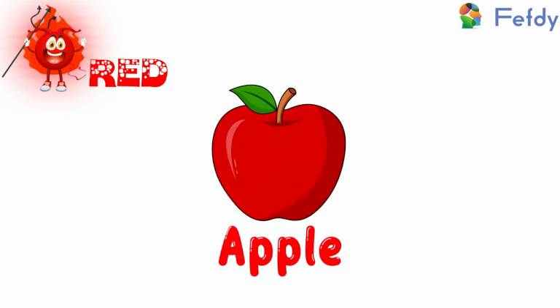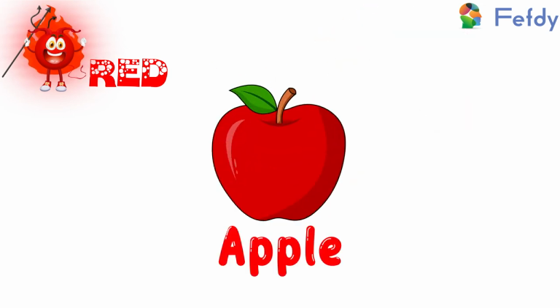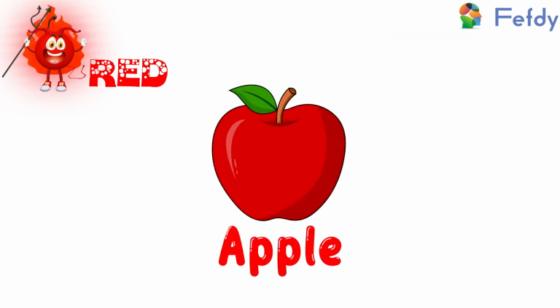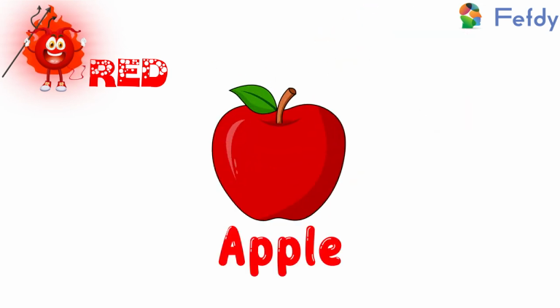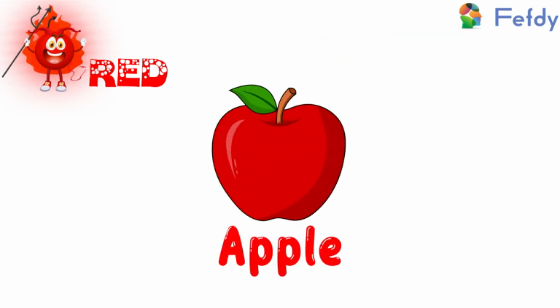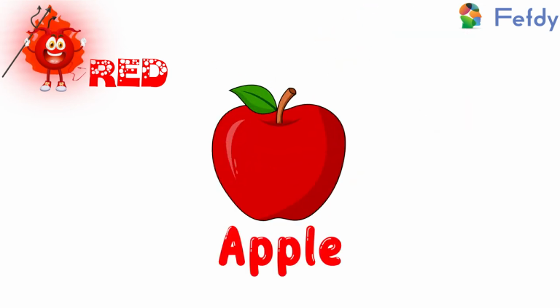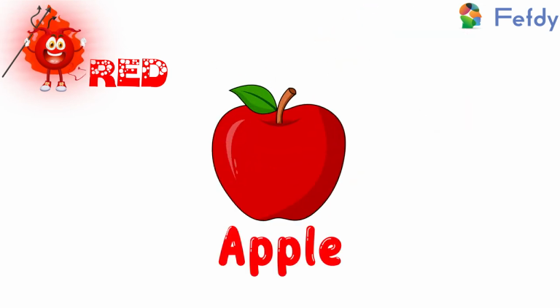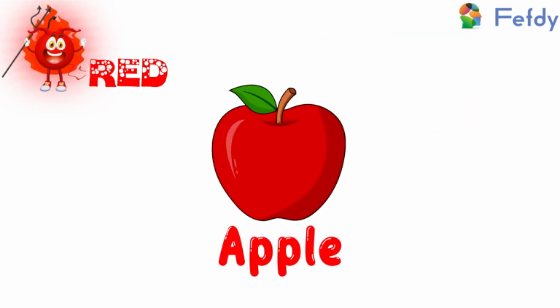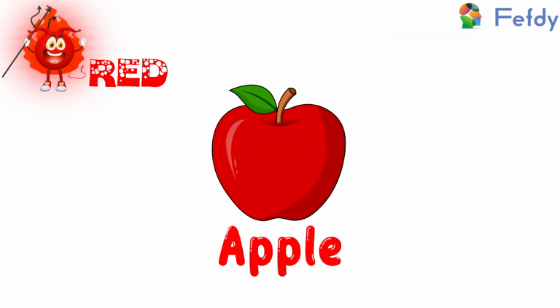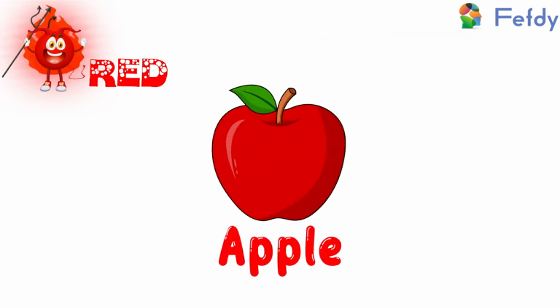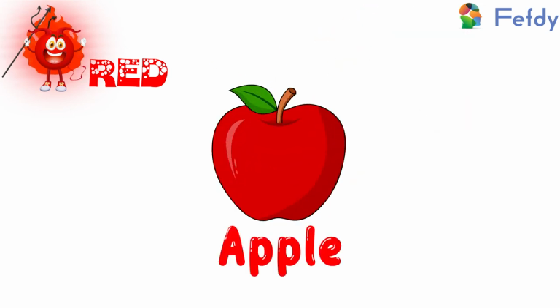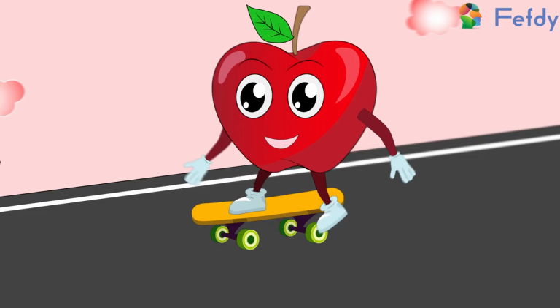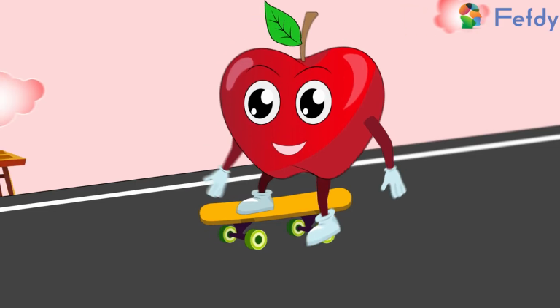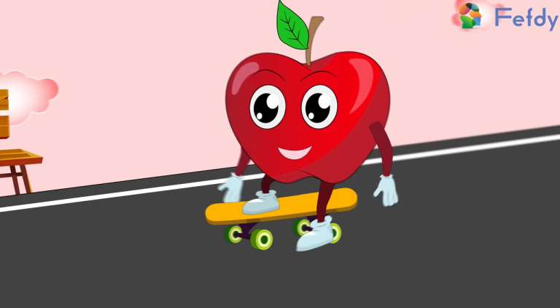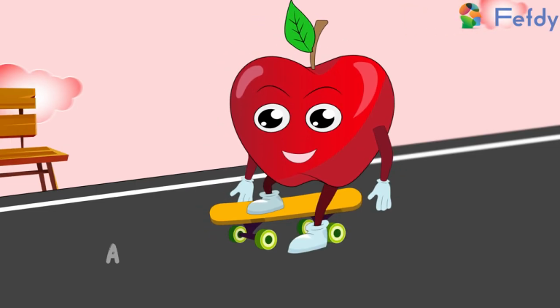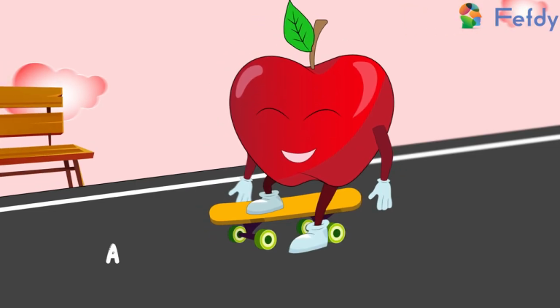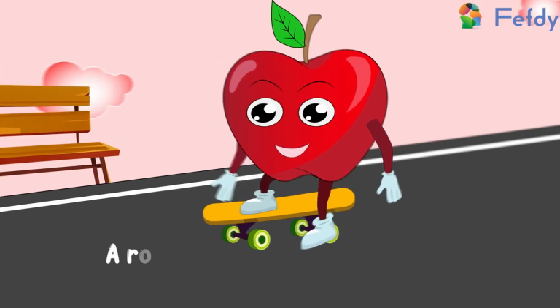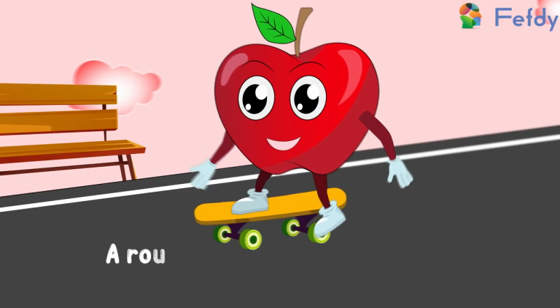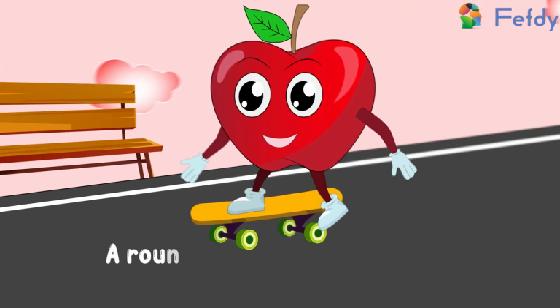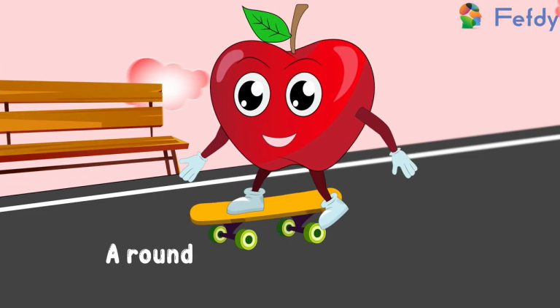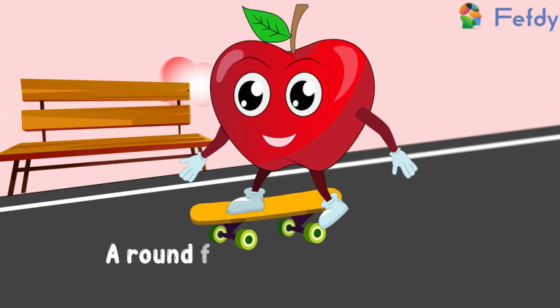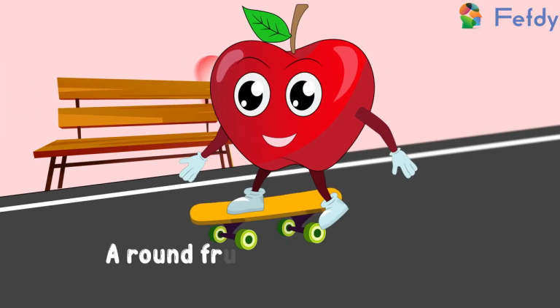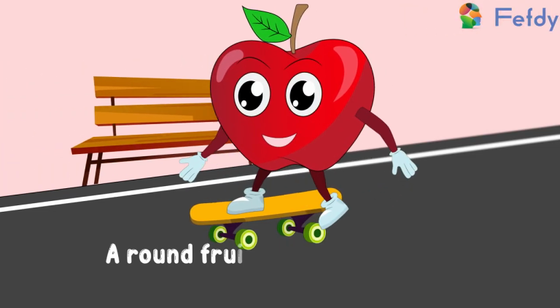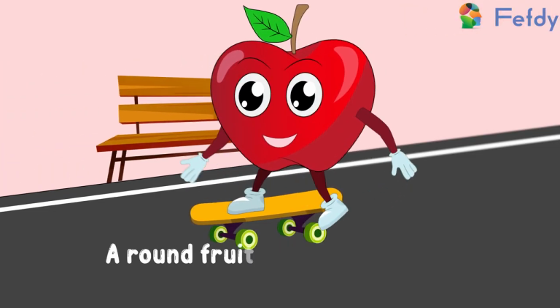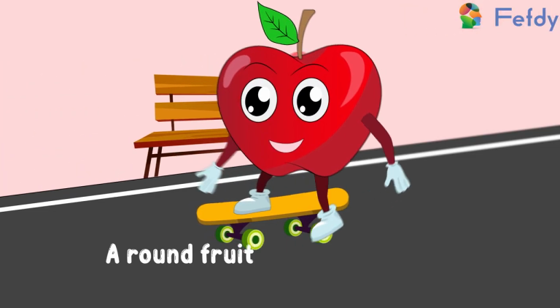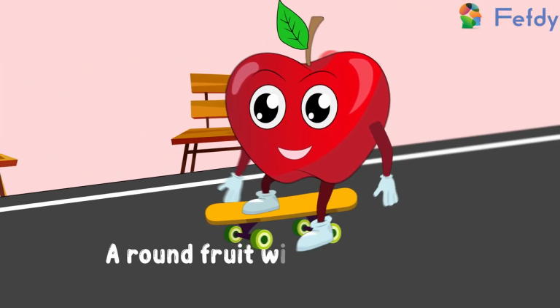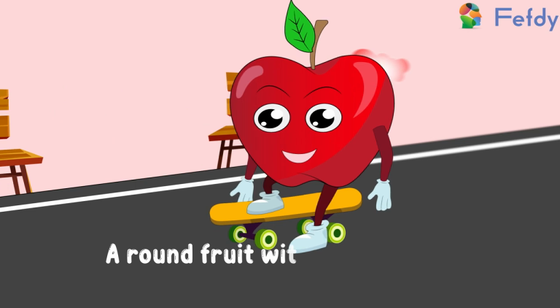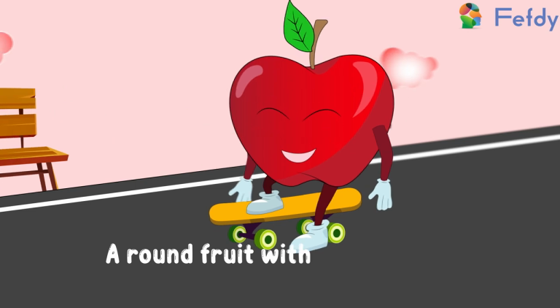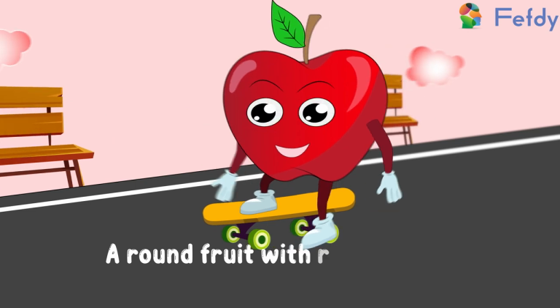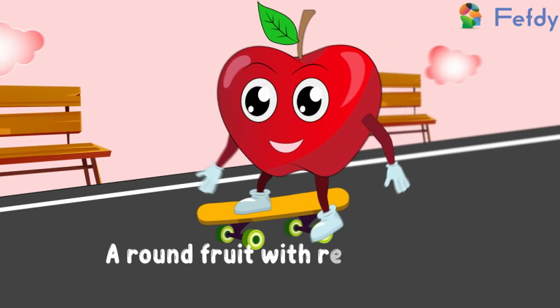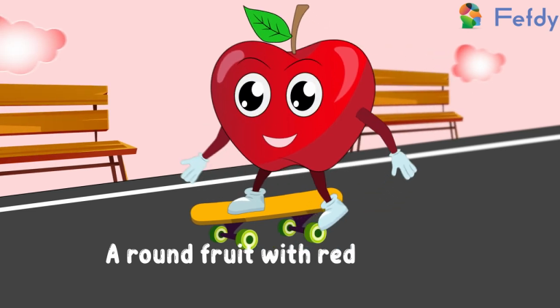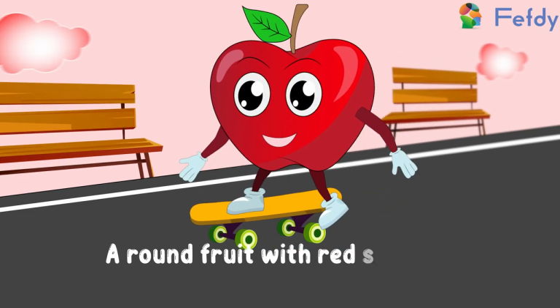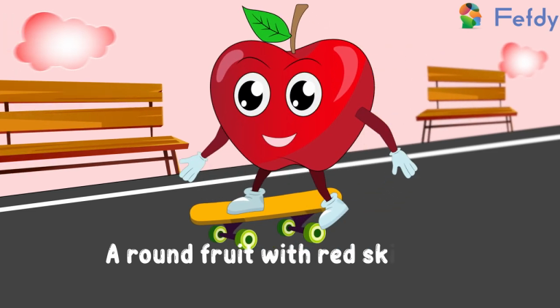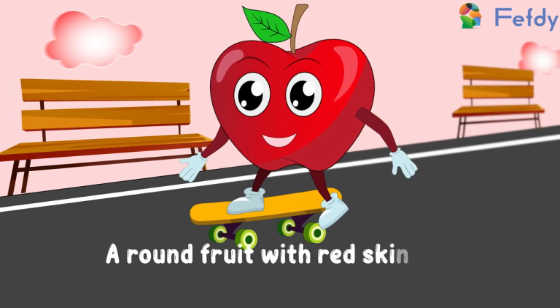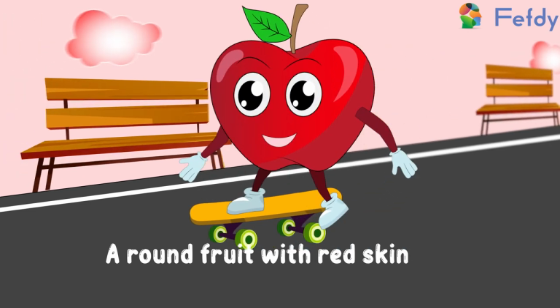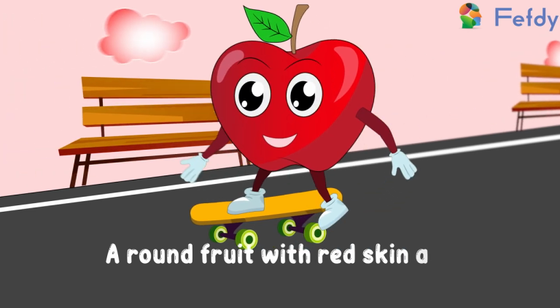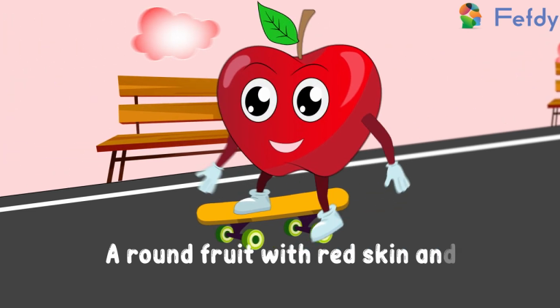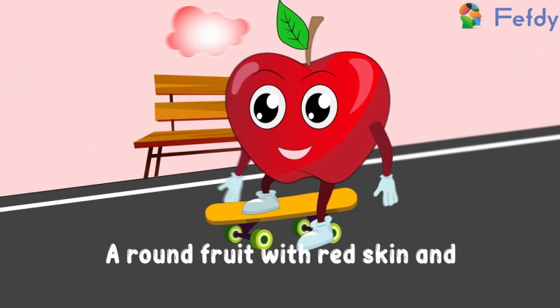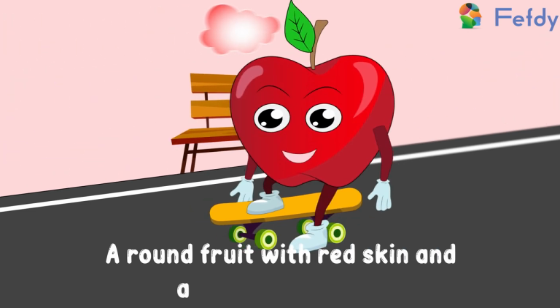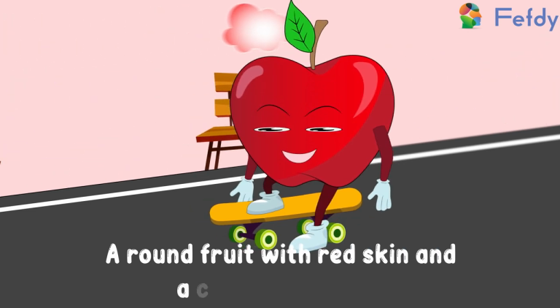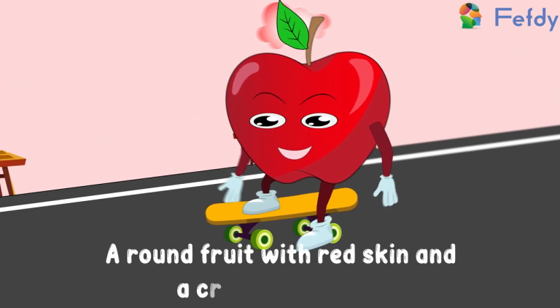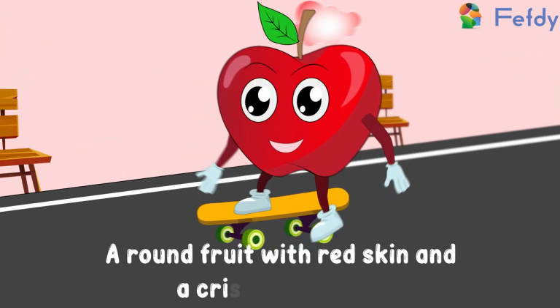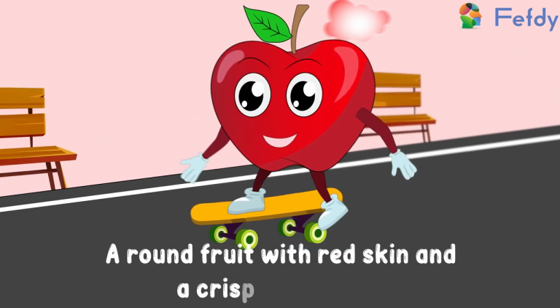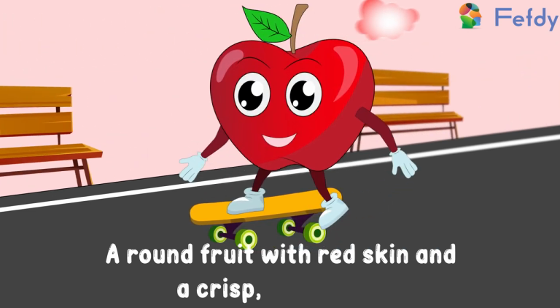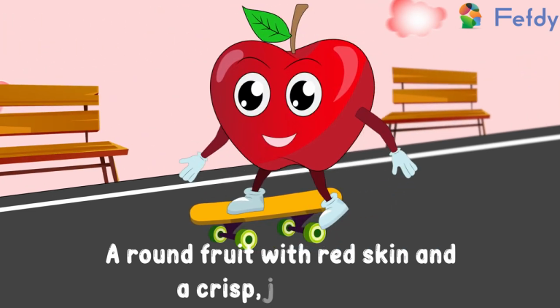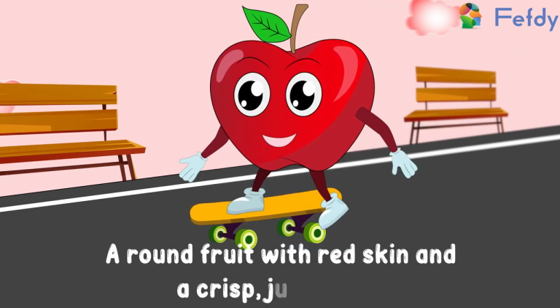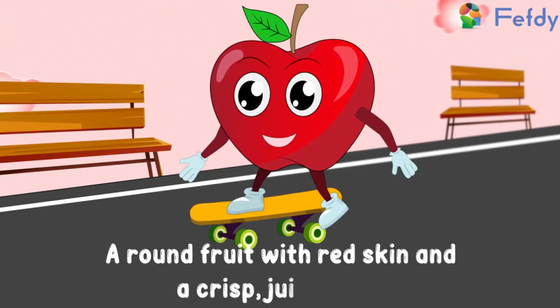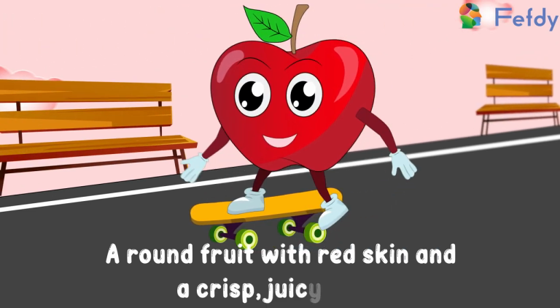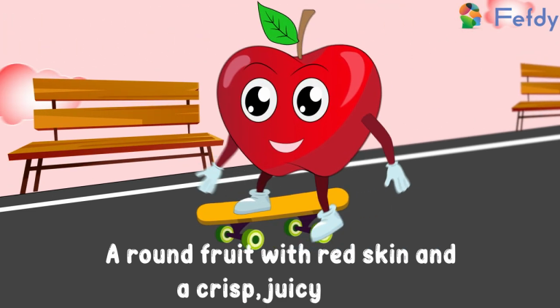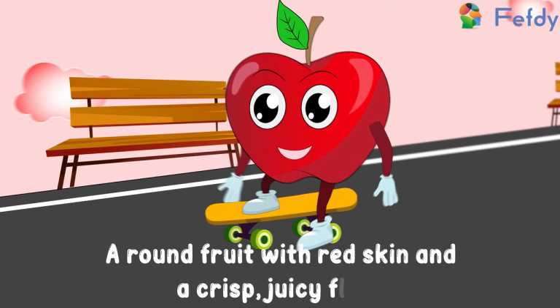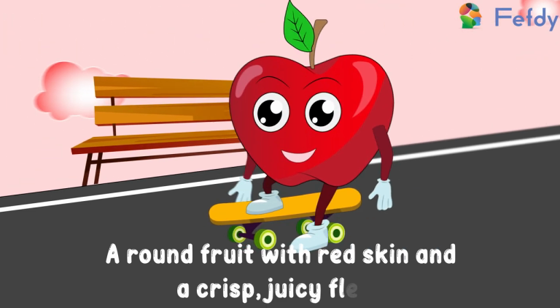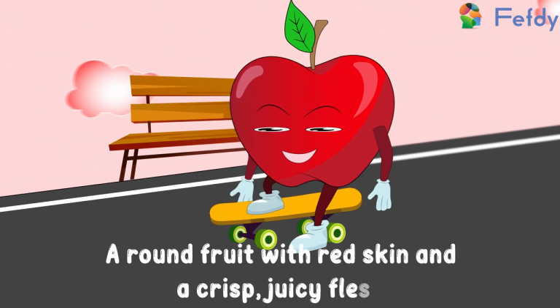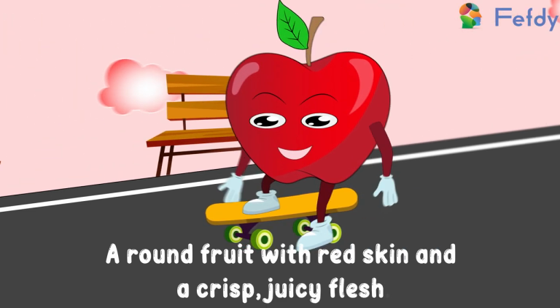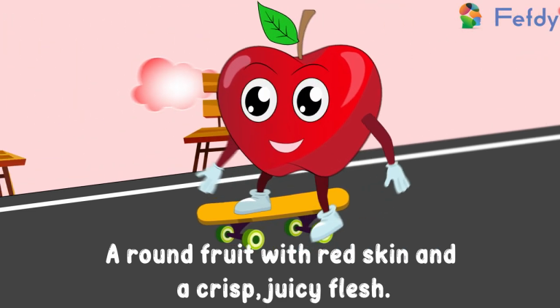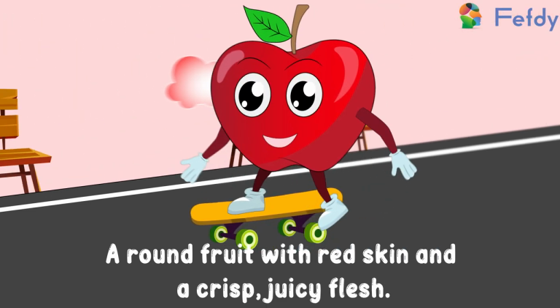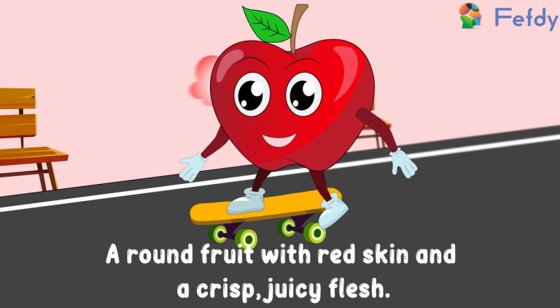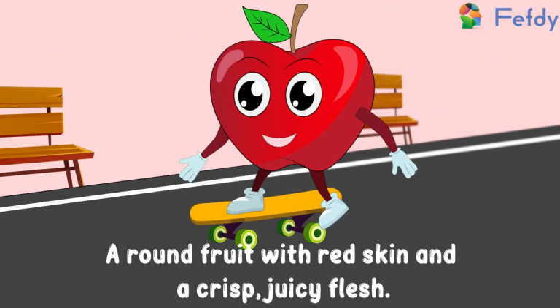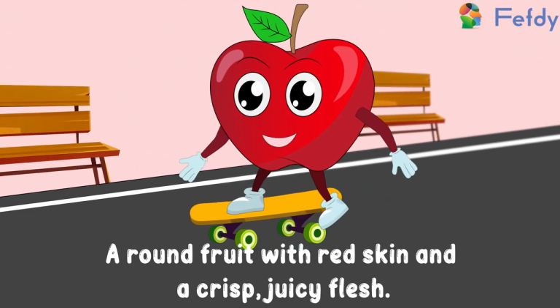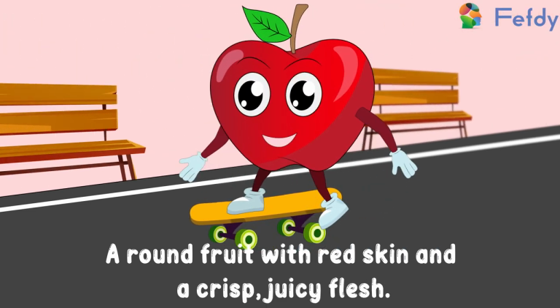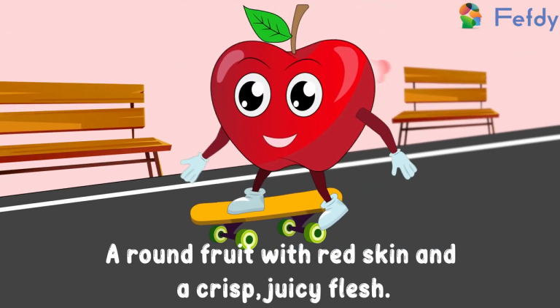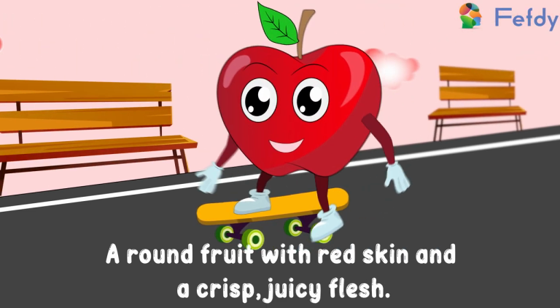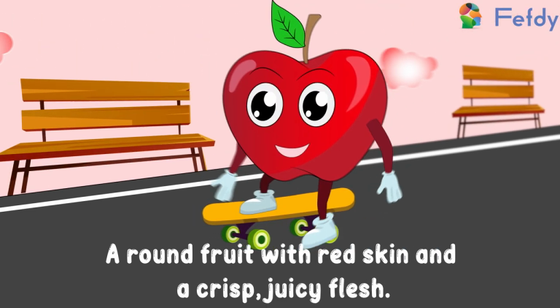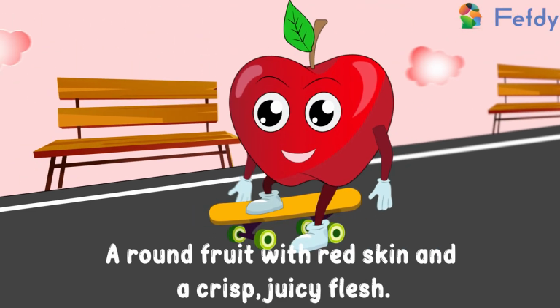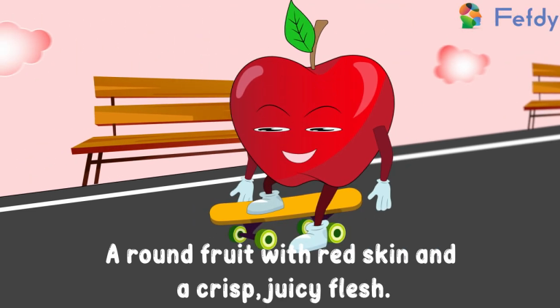Apple: a round fruit with red skin and a crisp, juicy flesh.